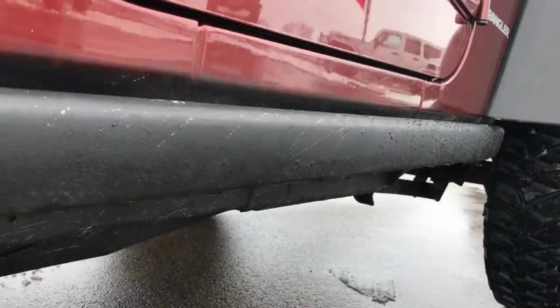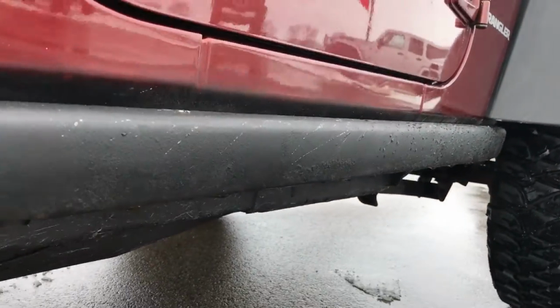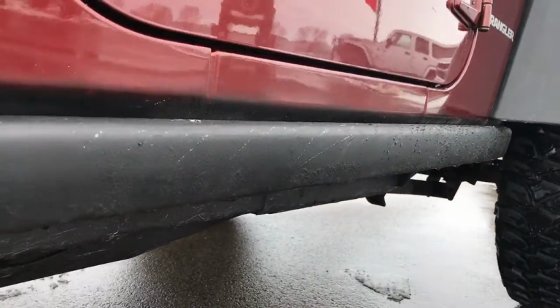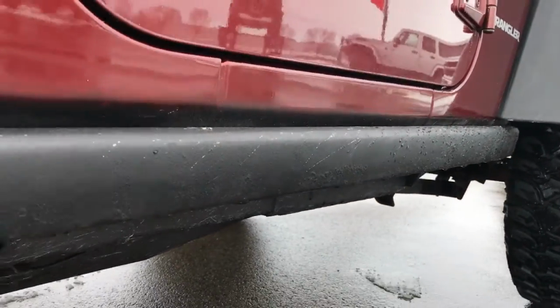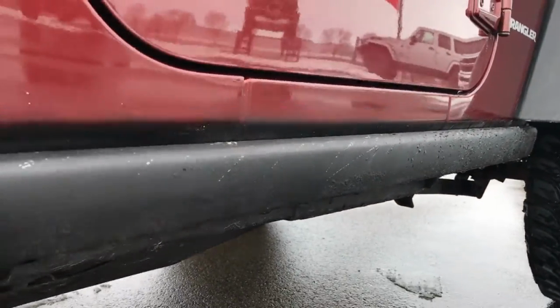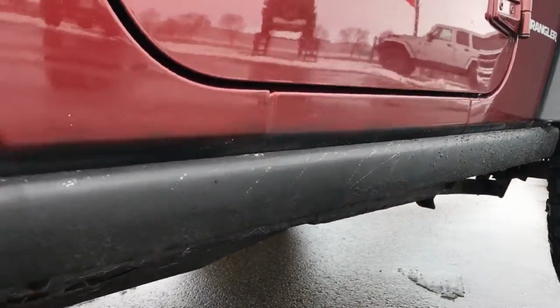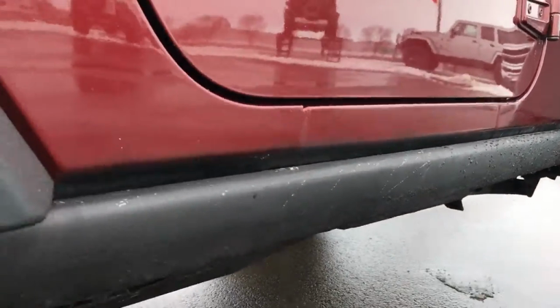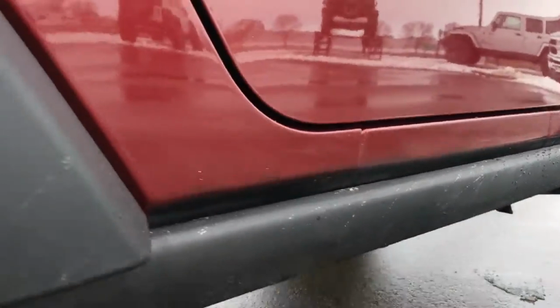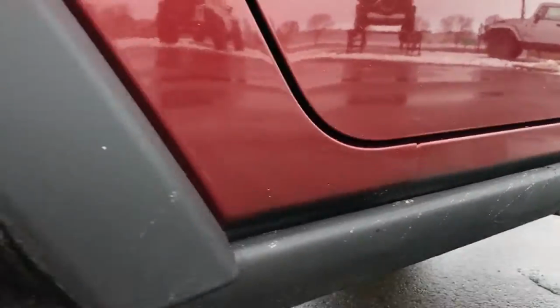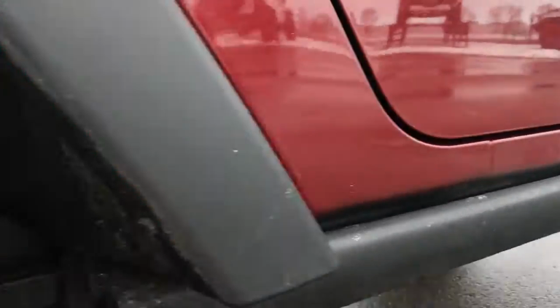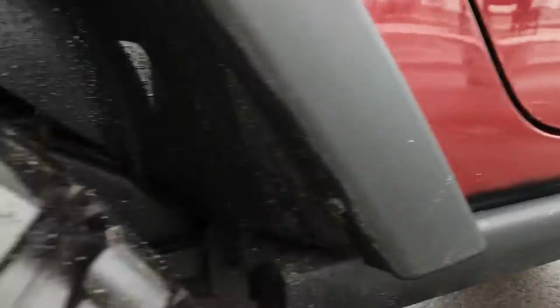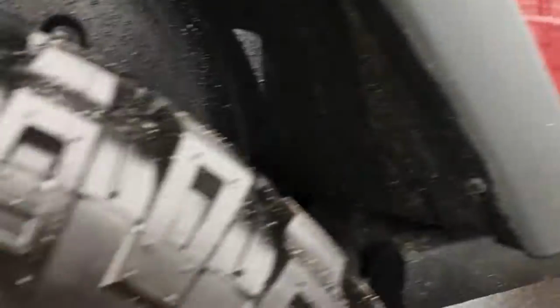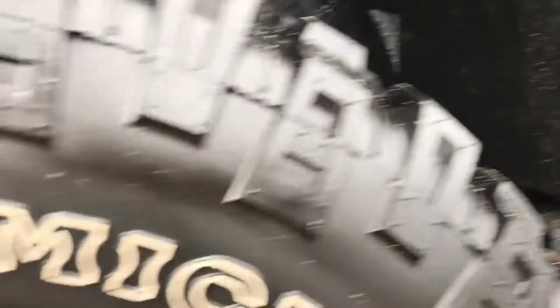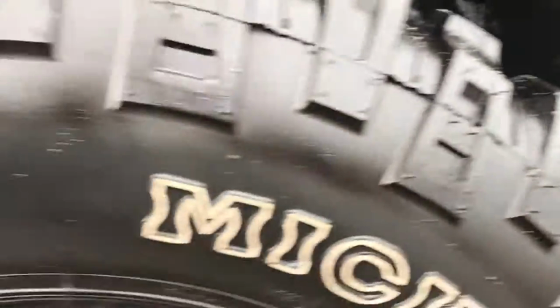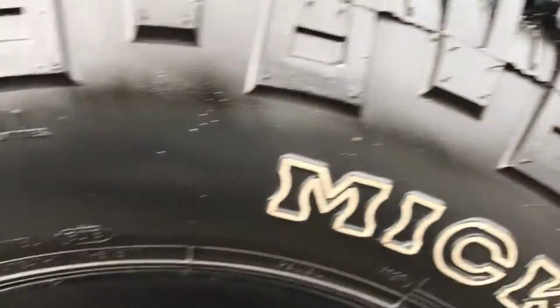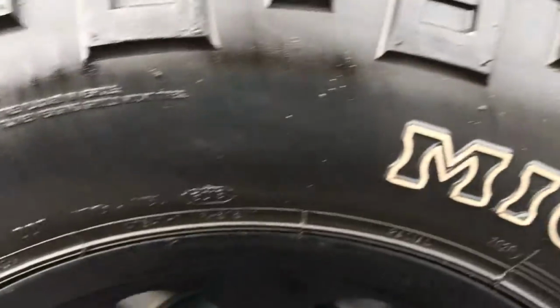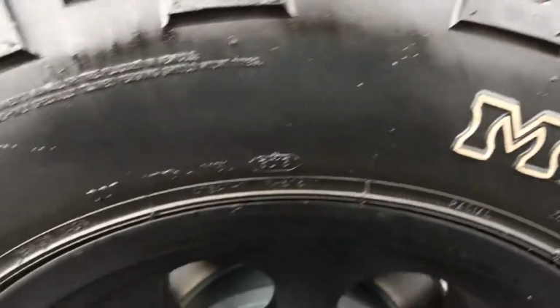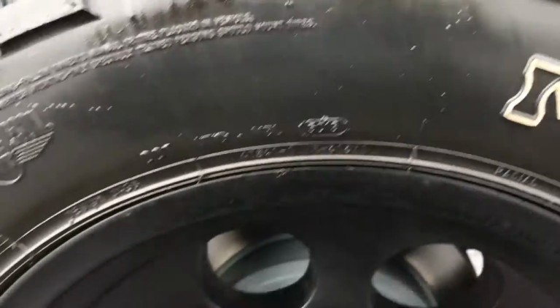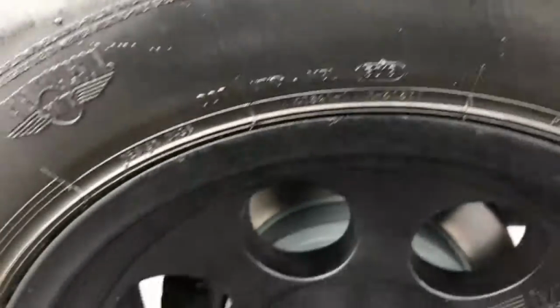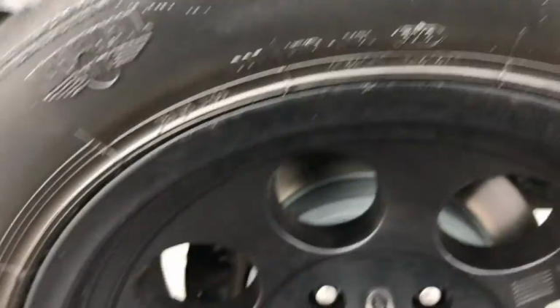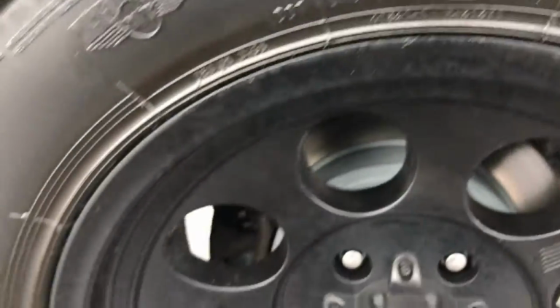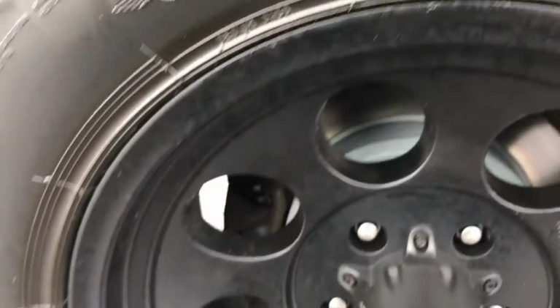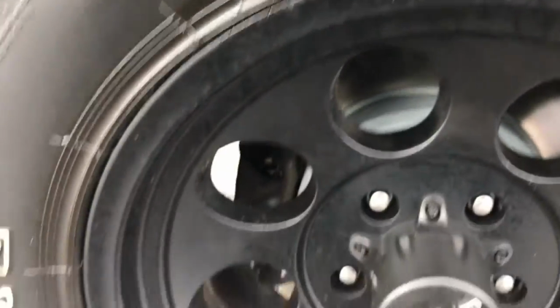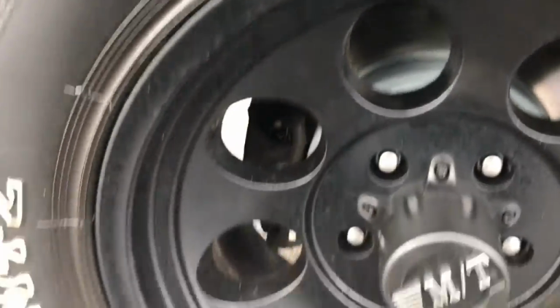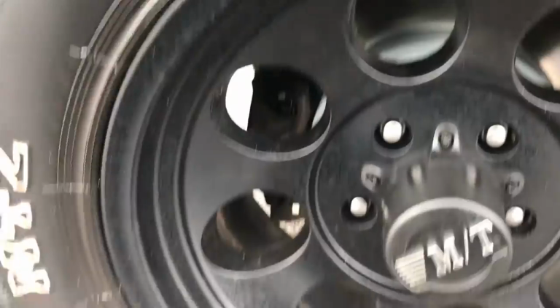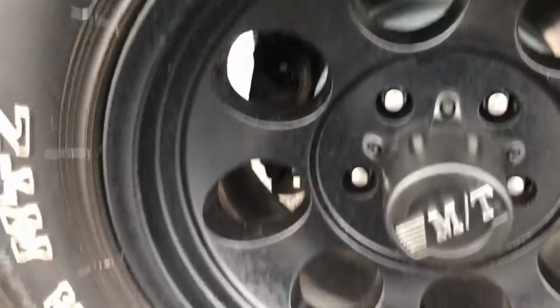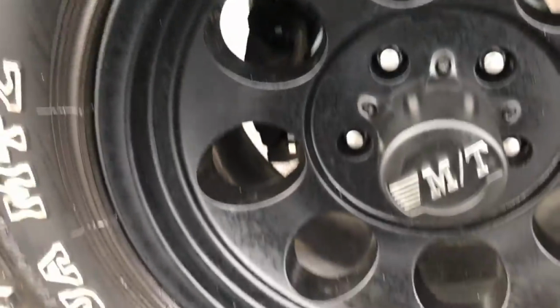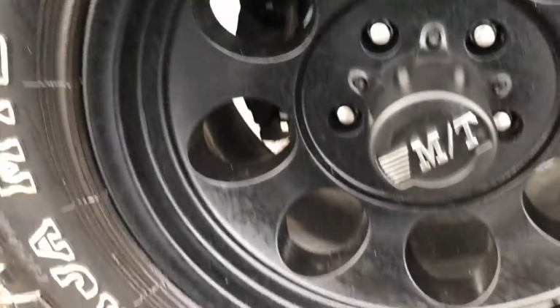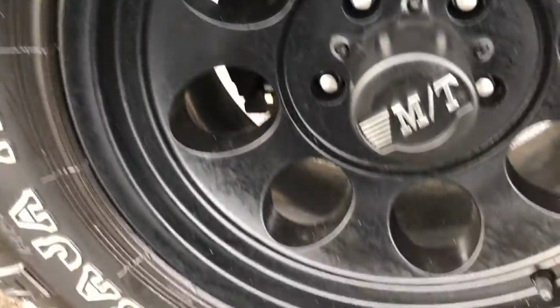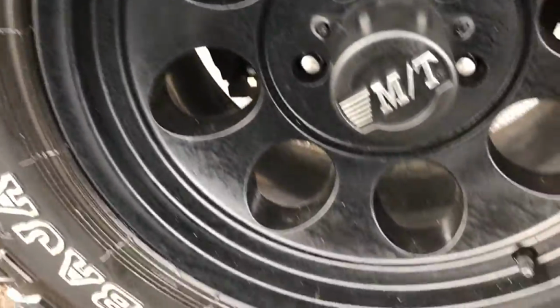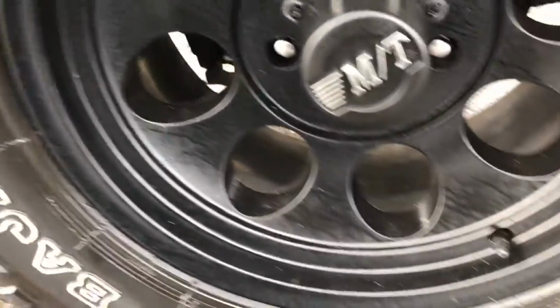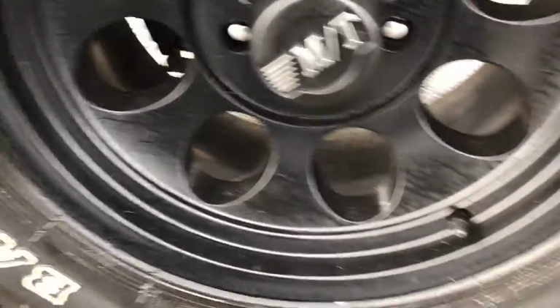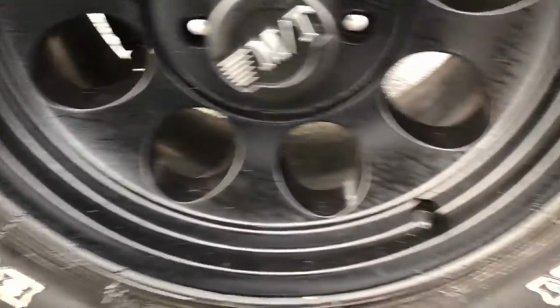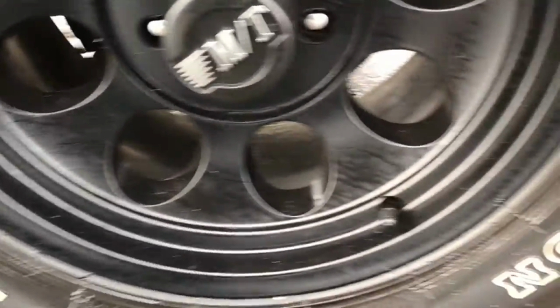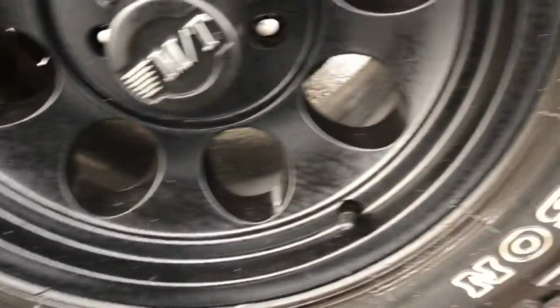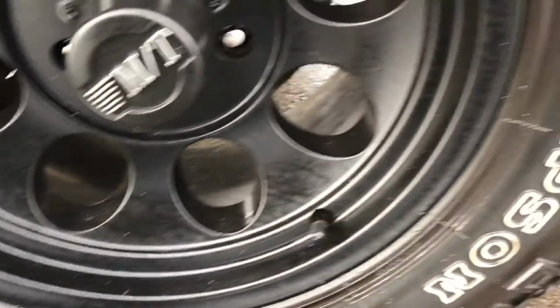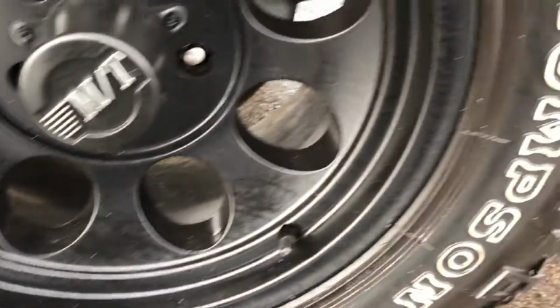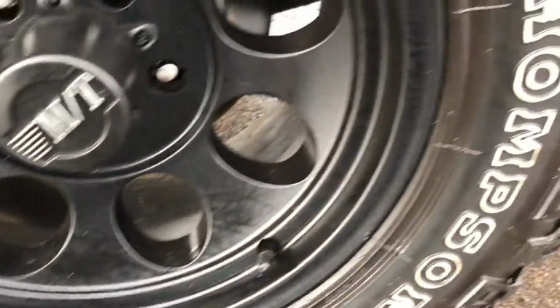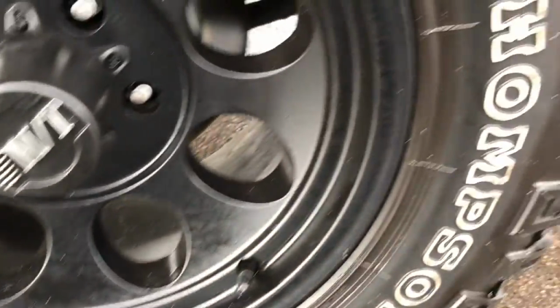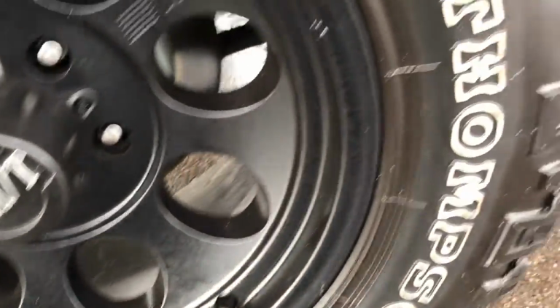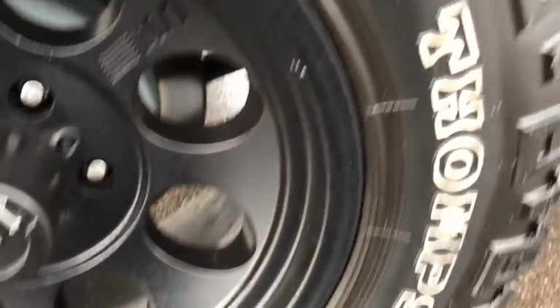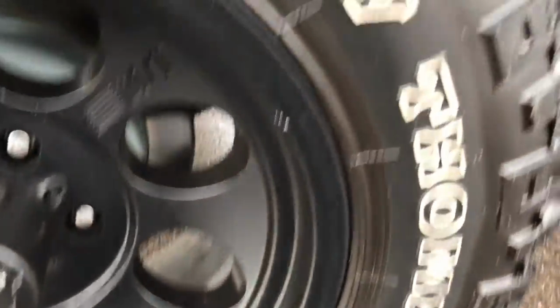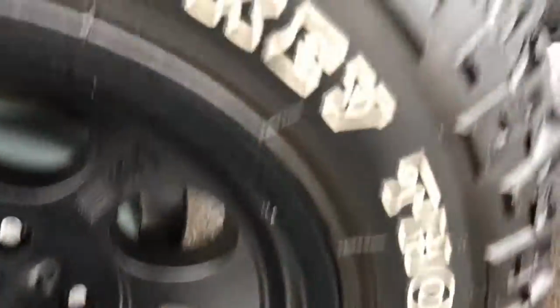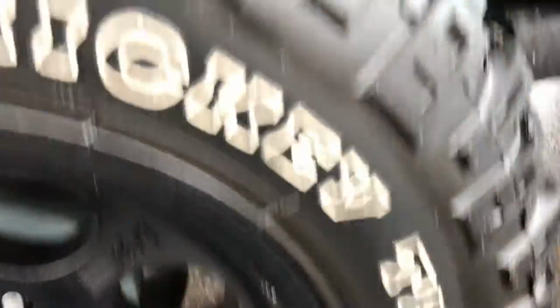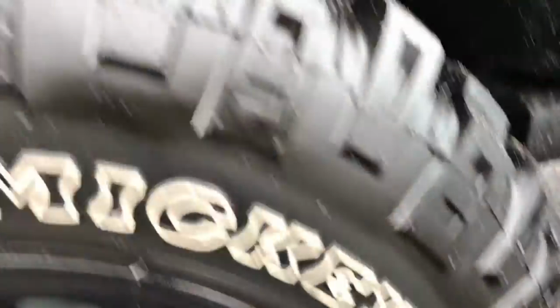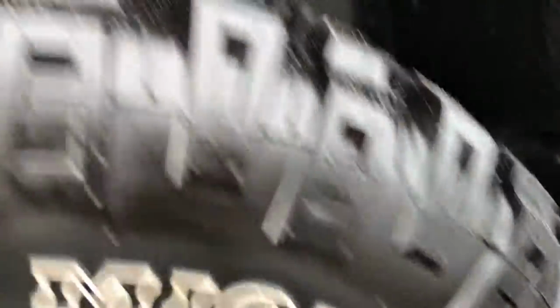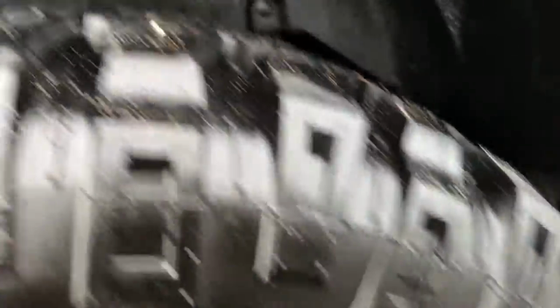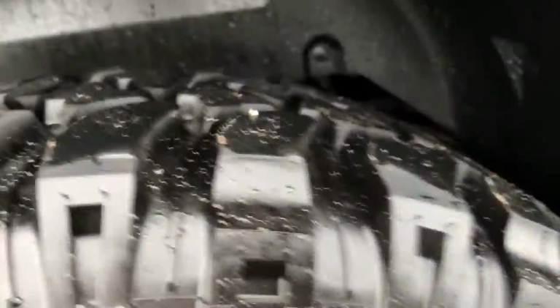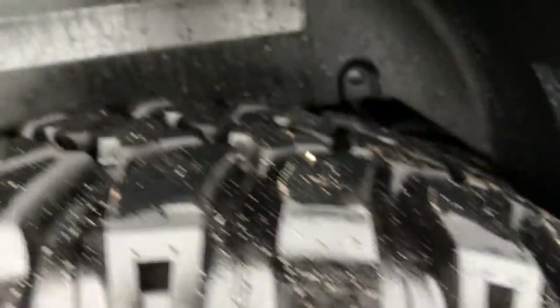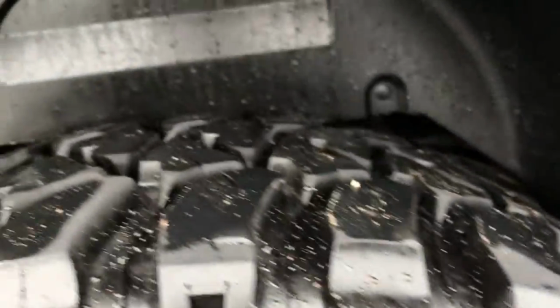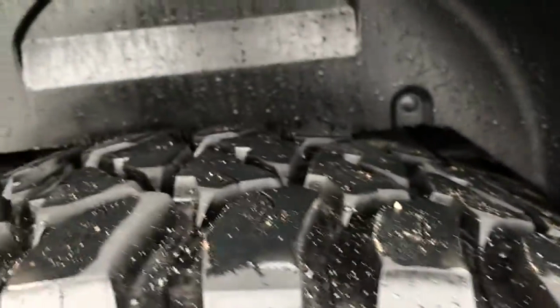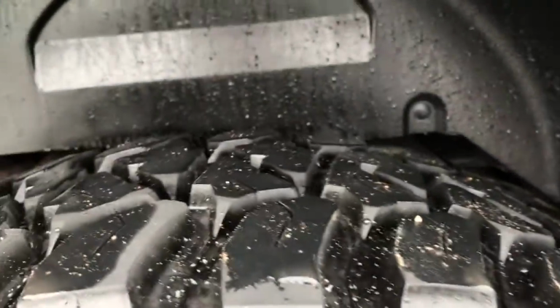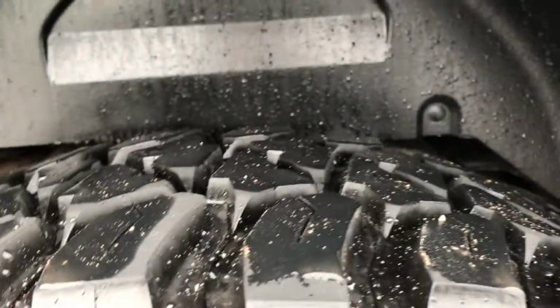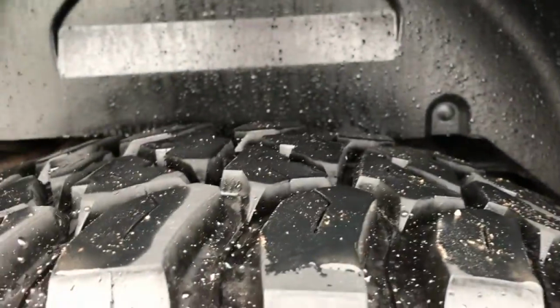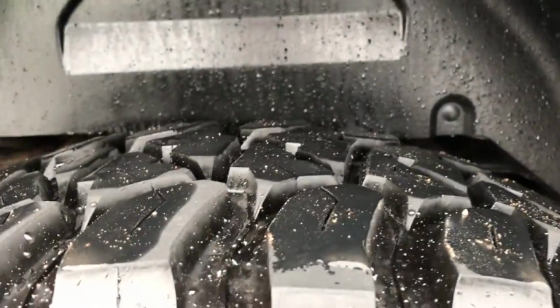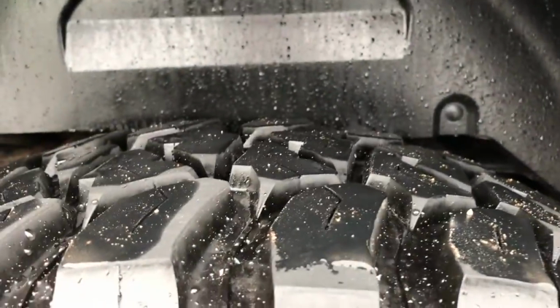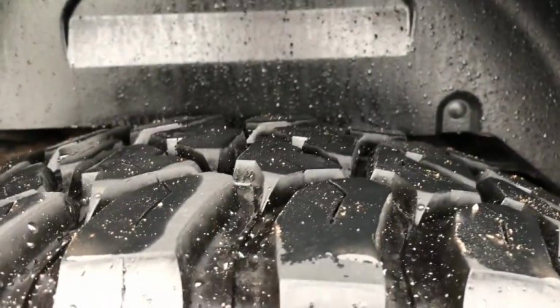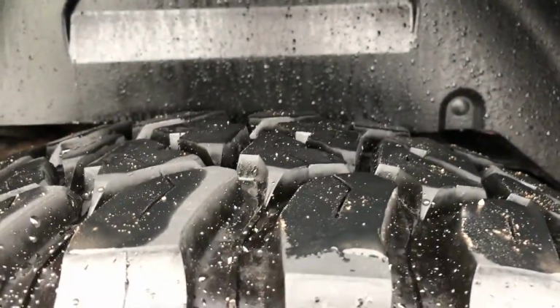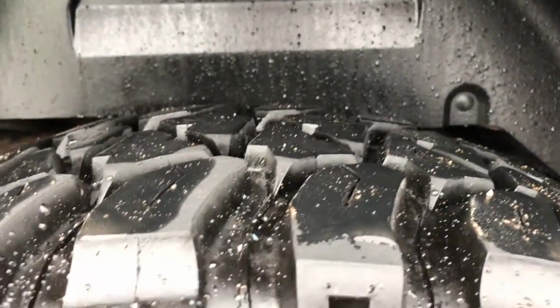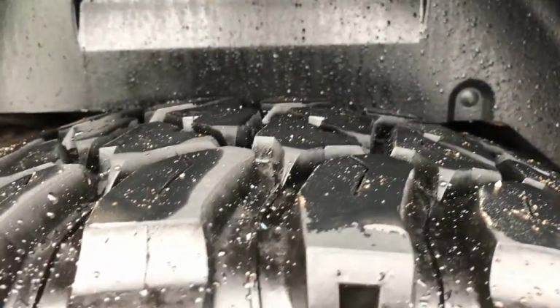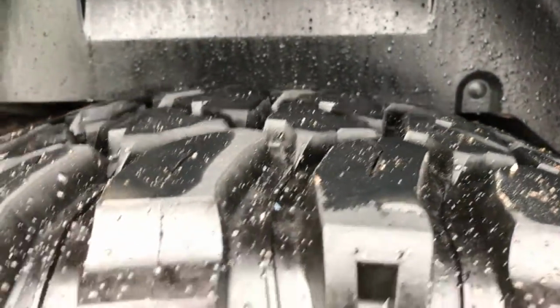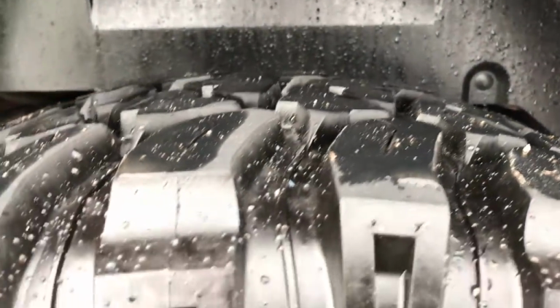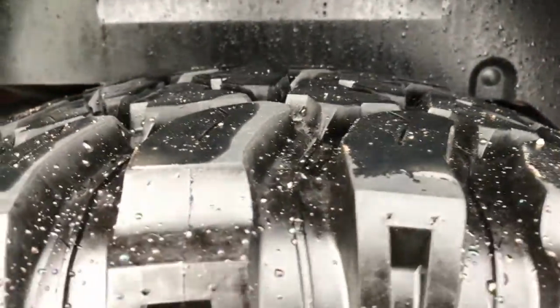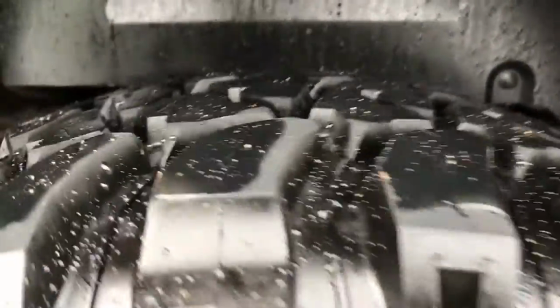It does have the rock rails. The back rim is in excellent condition and the back tires have just as much tread as the front tires.